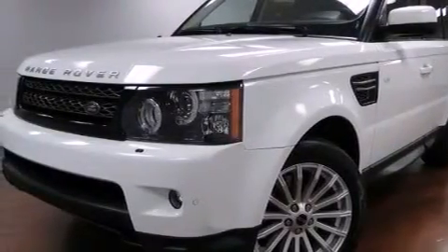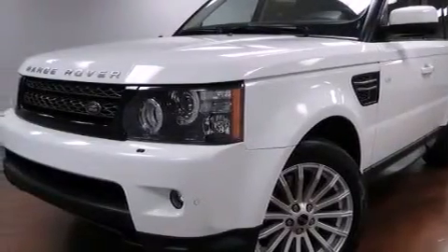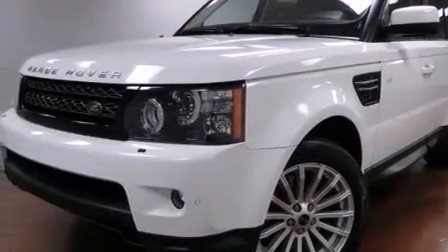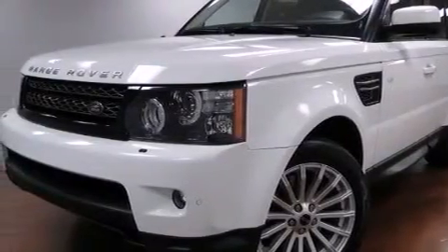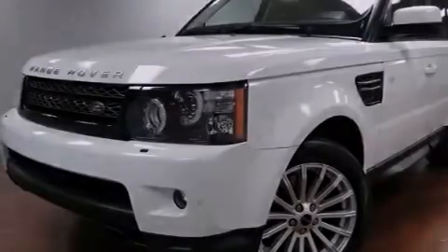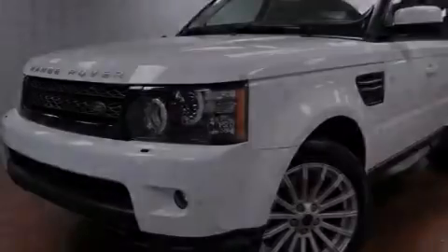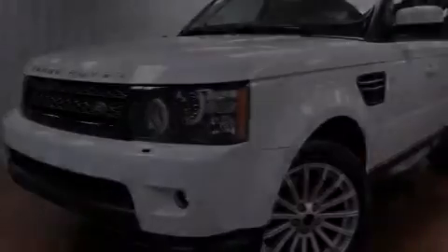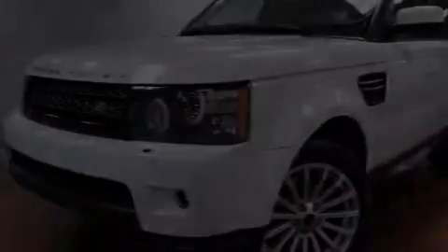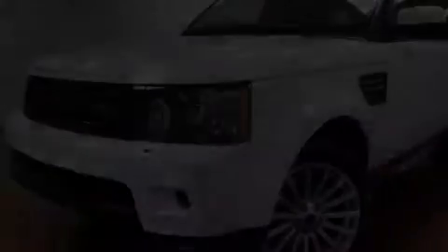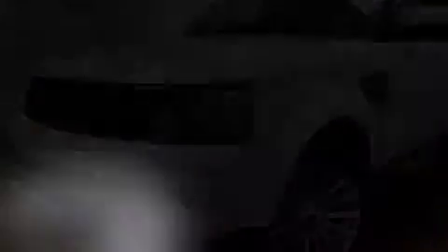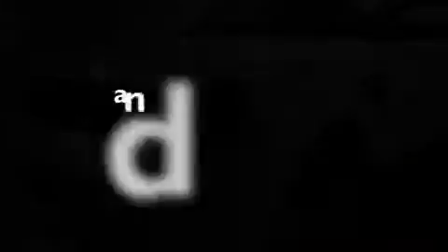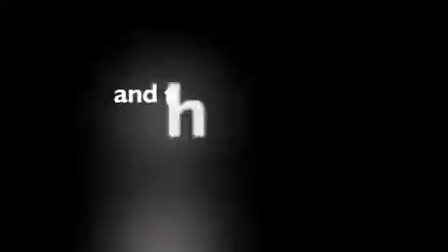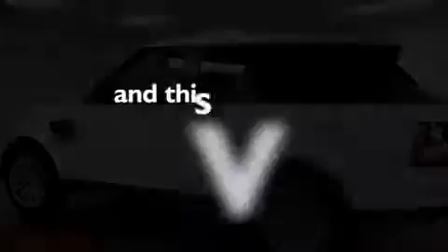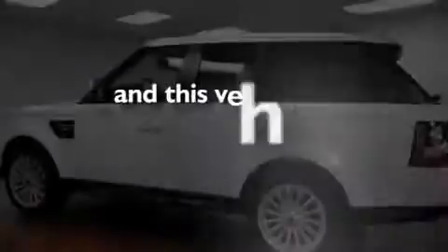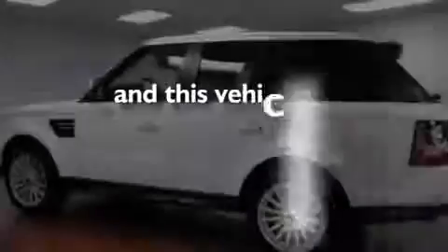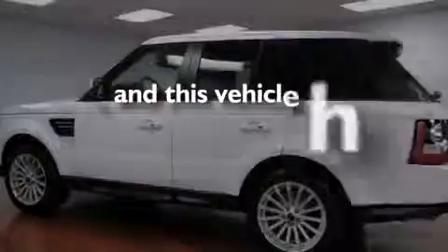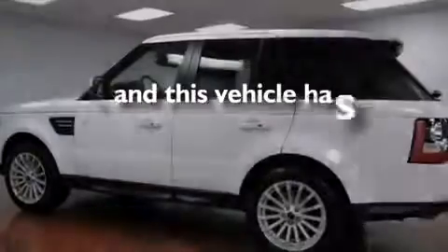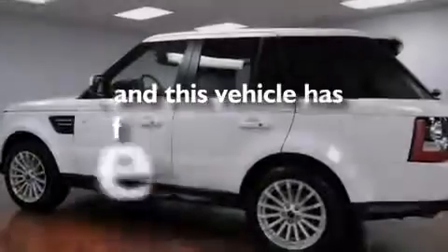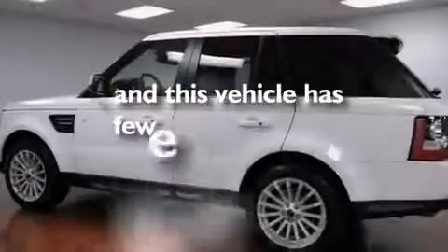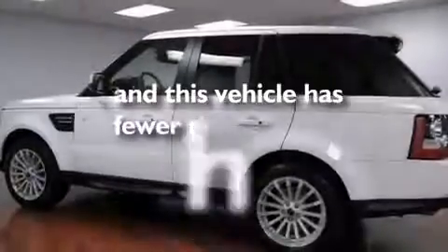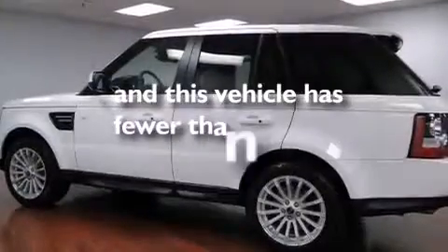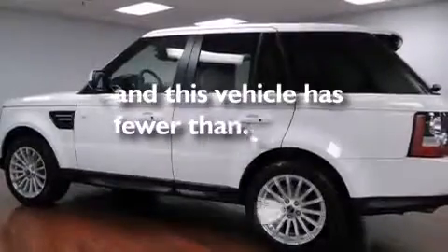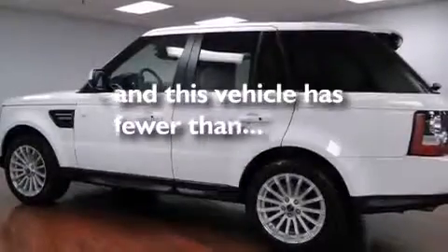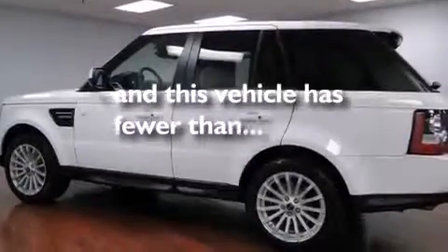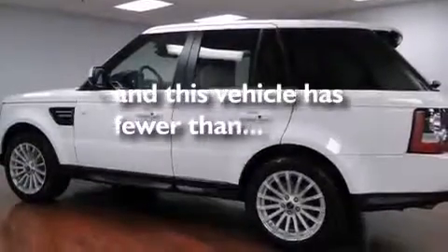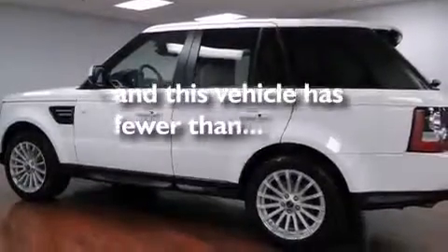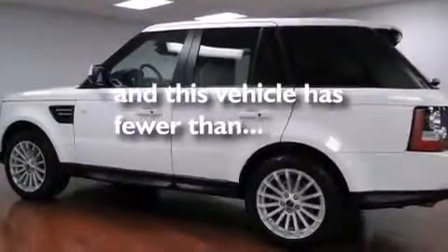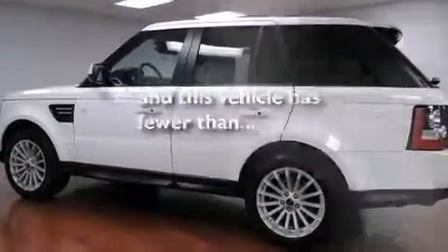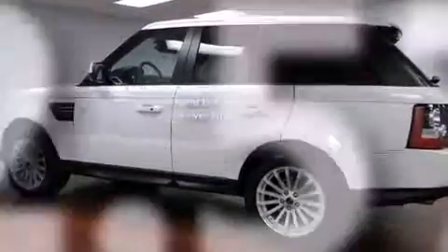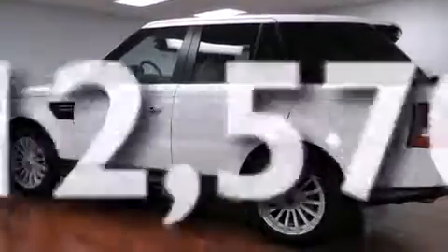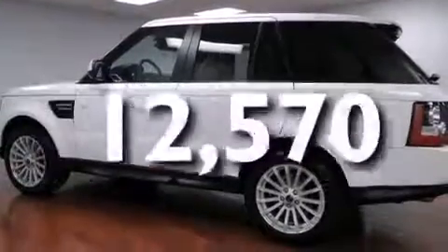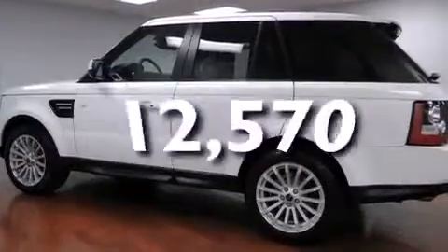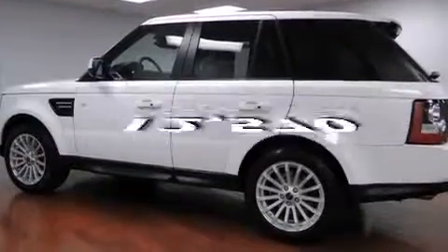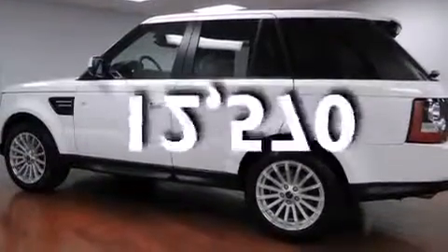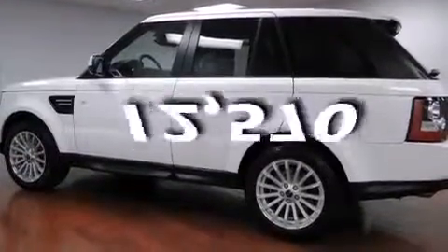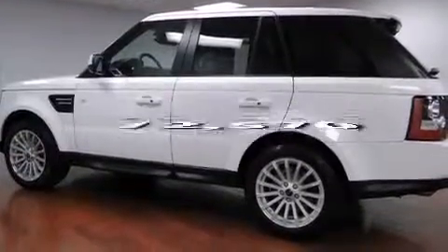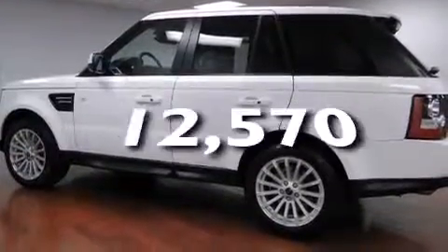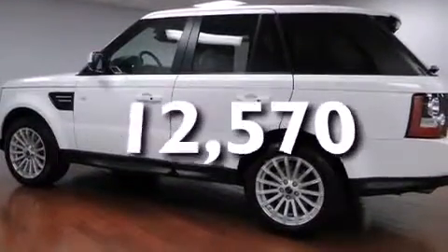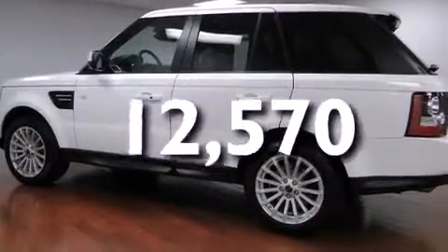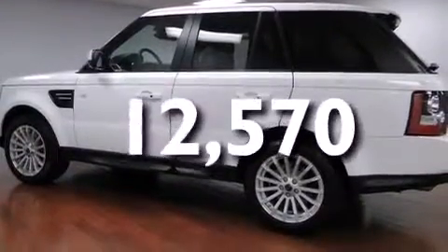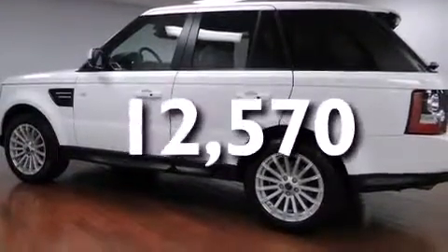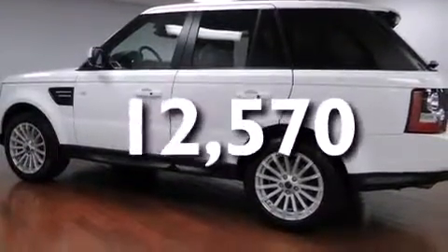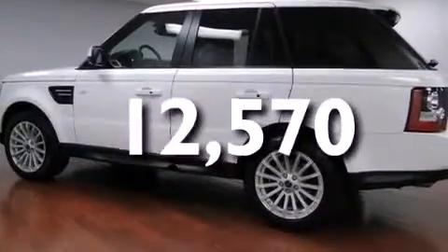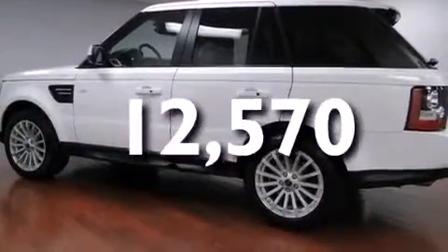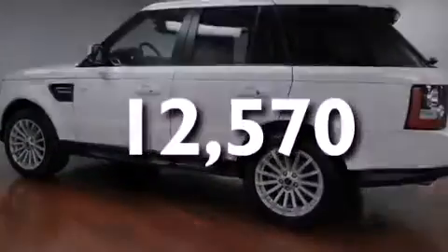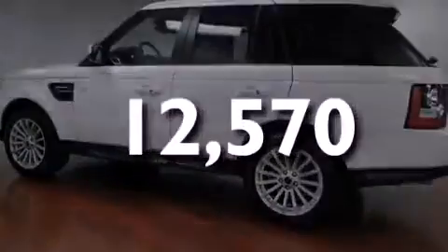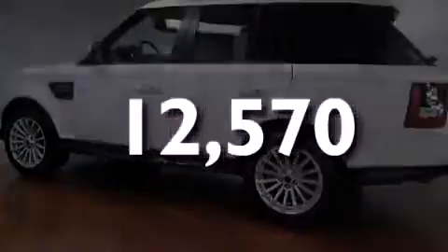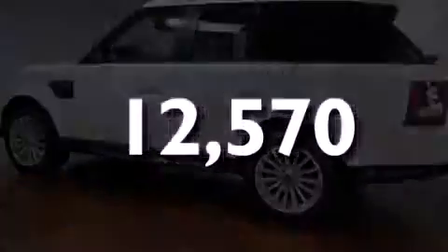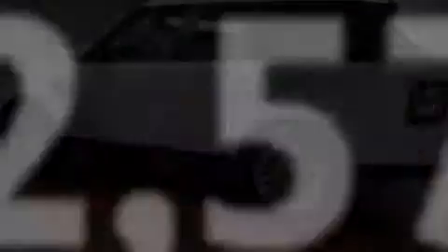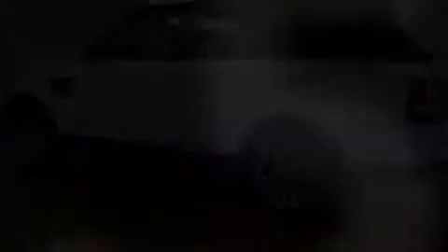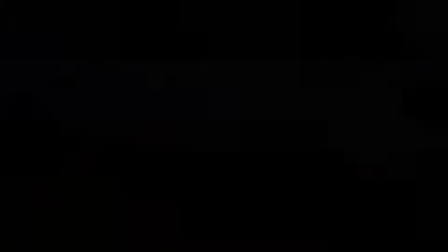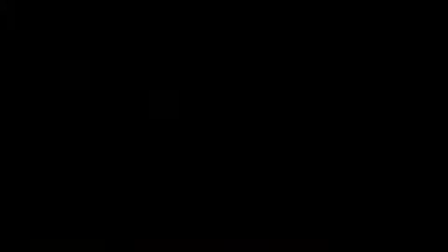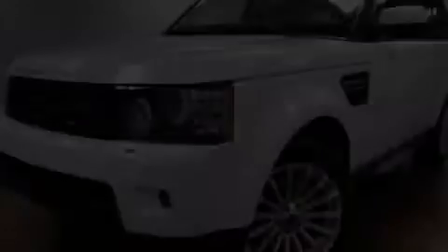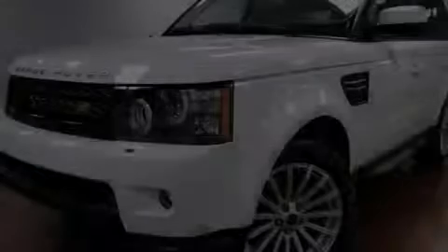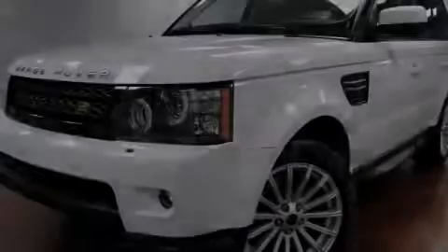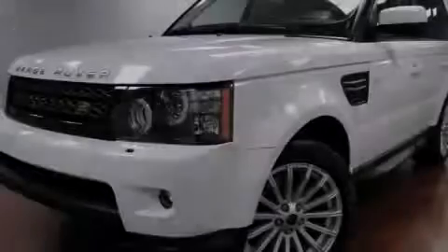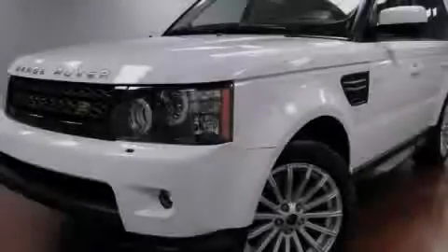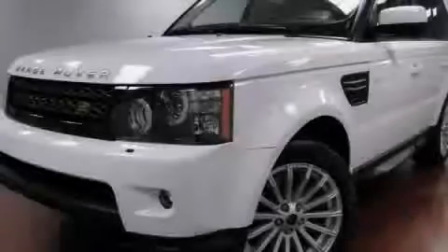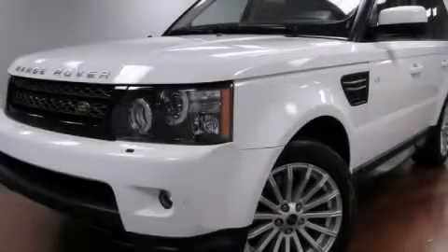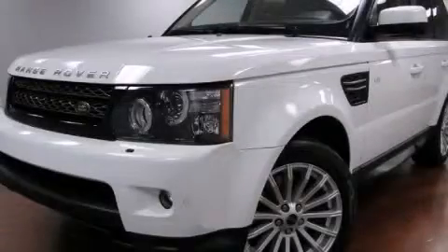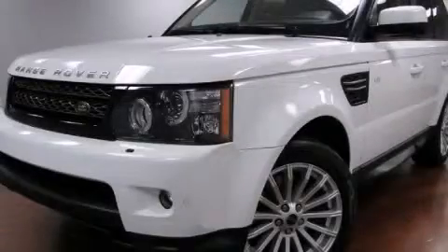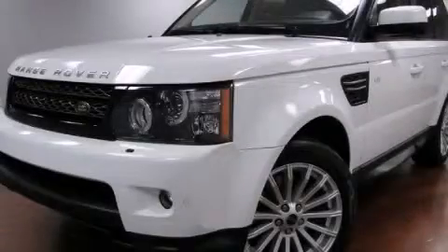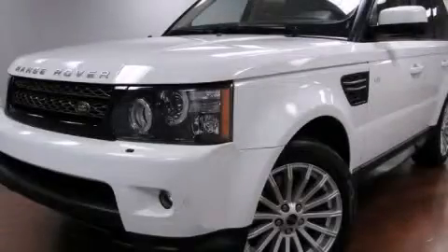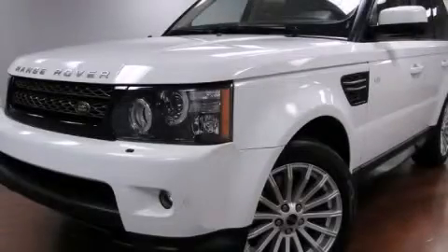This vehicle has less than 13,000 miles. Call or visit us right now and arrange your test drive today.